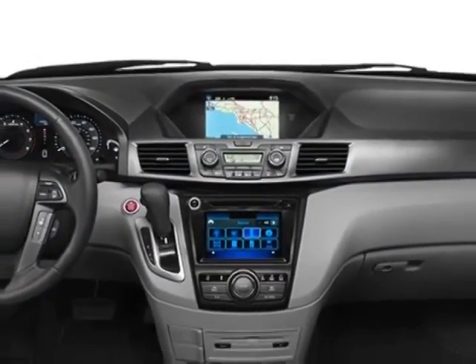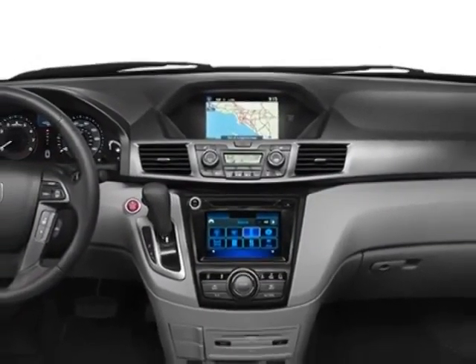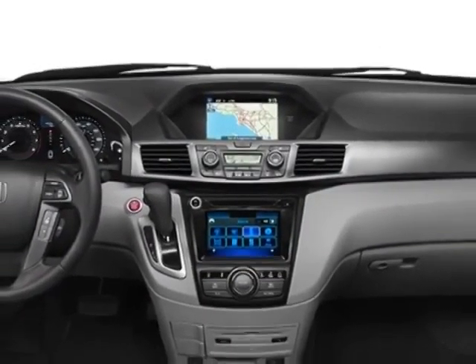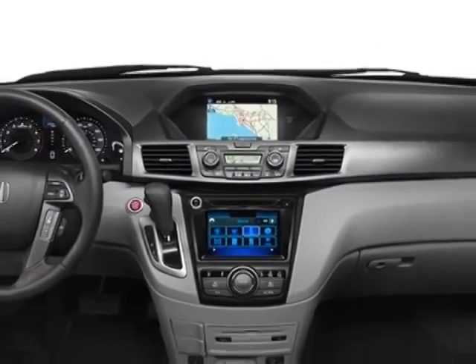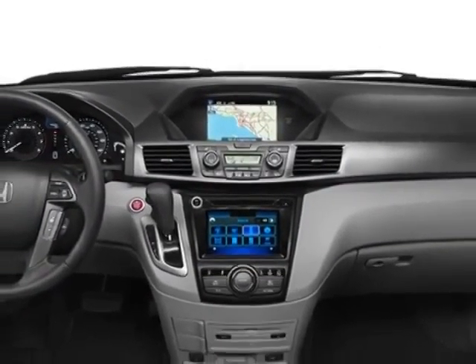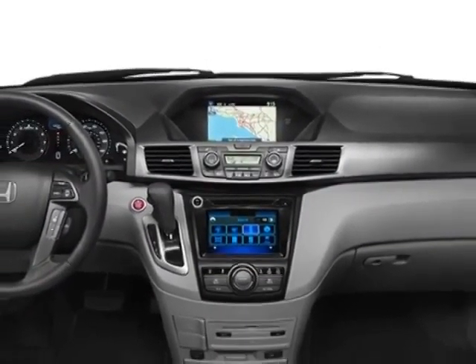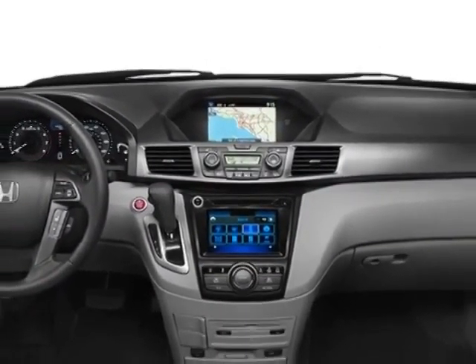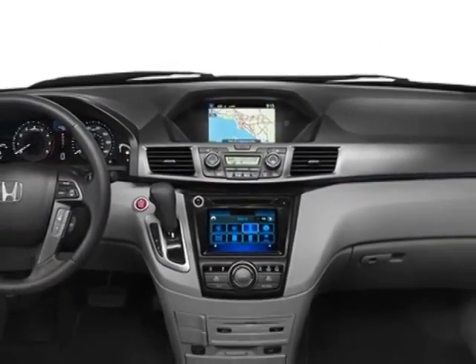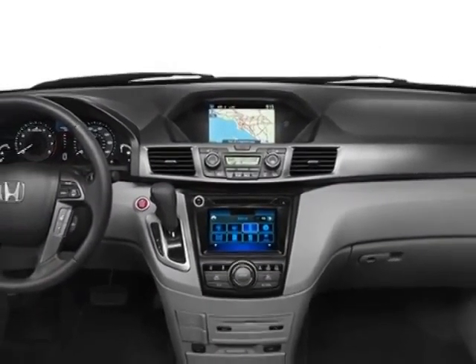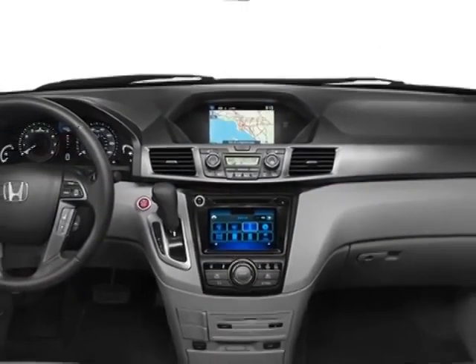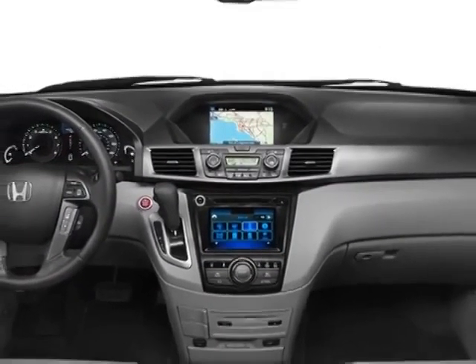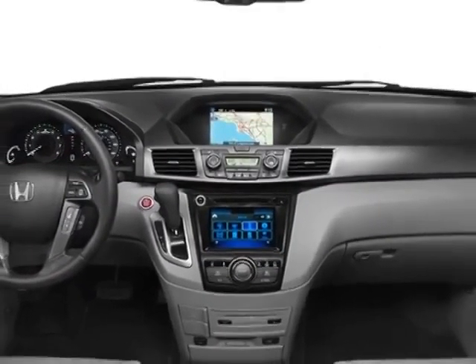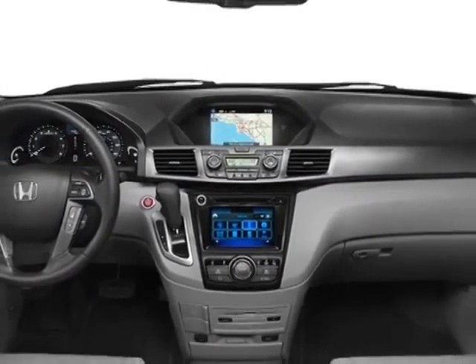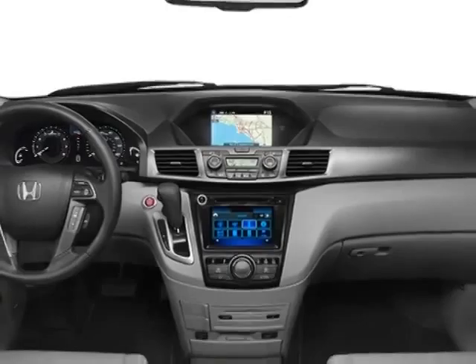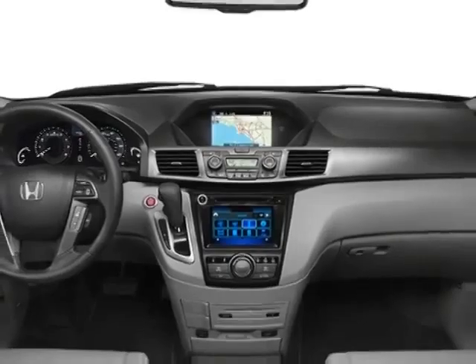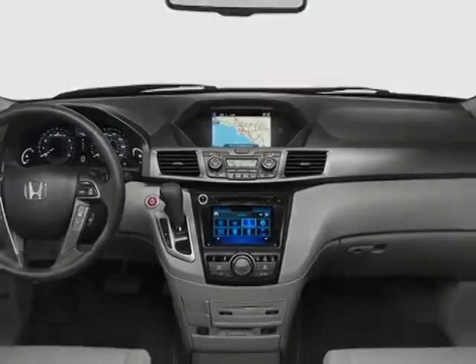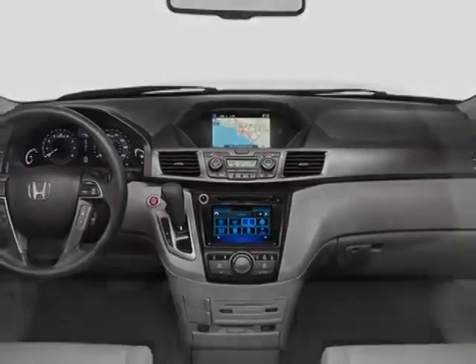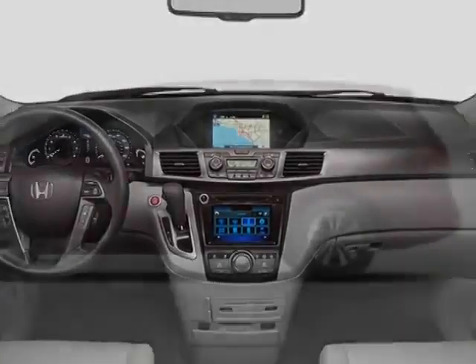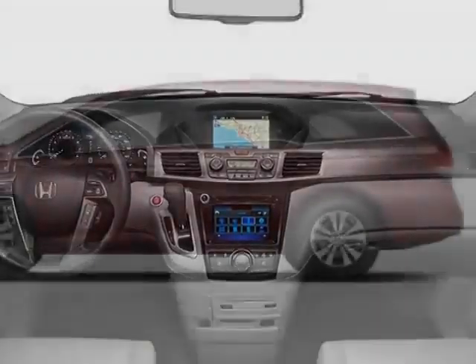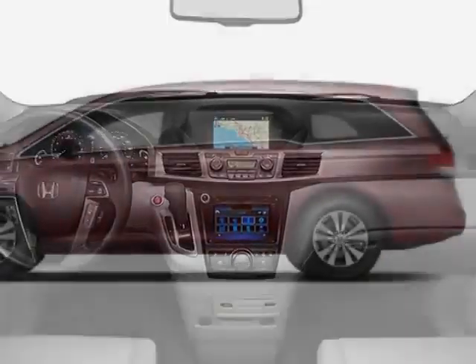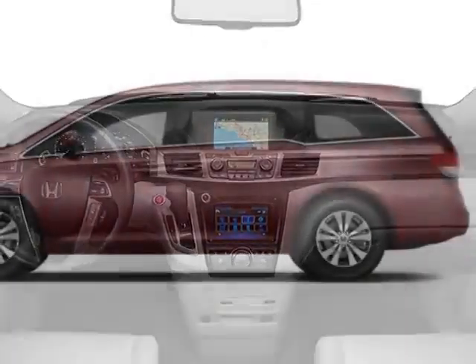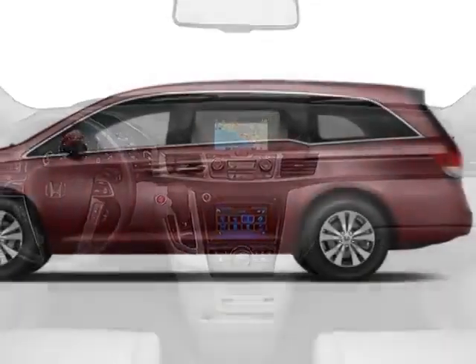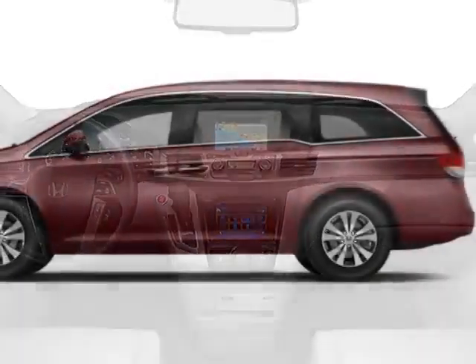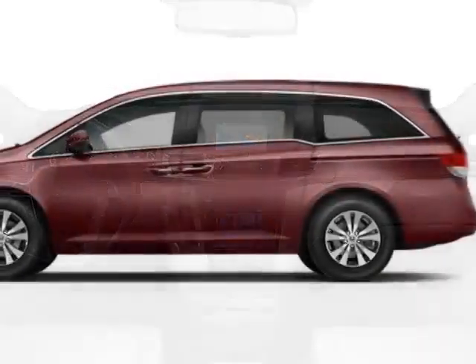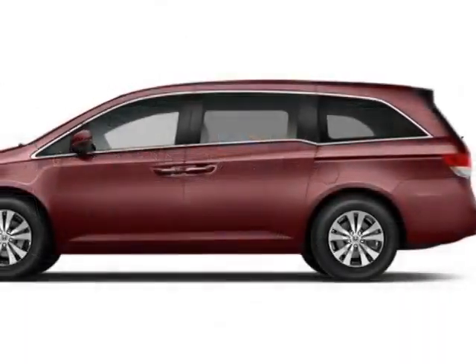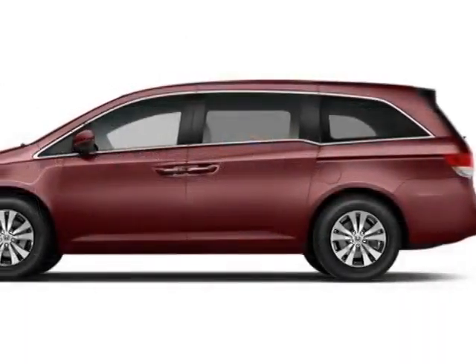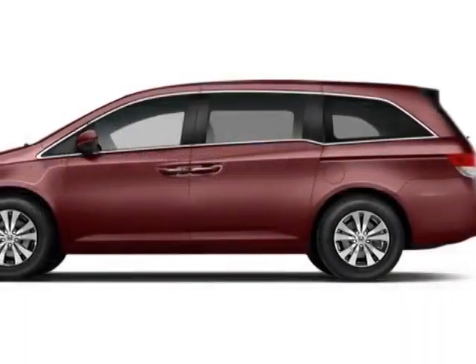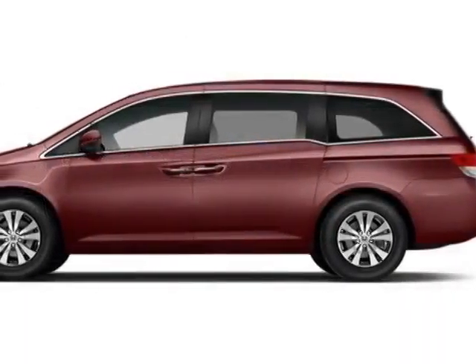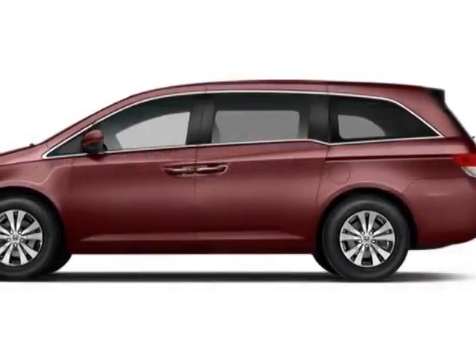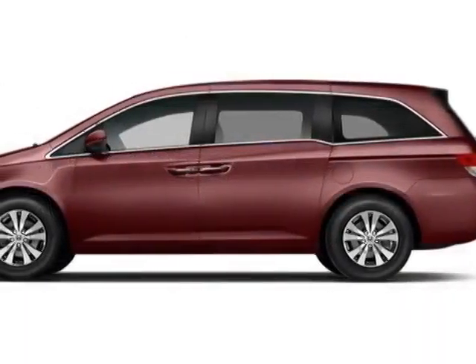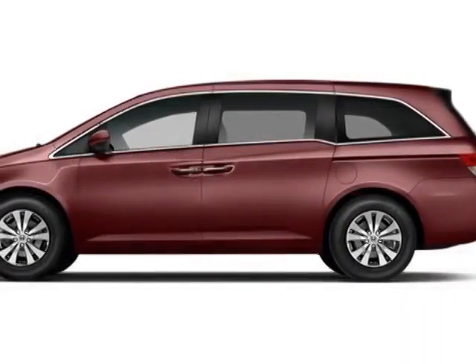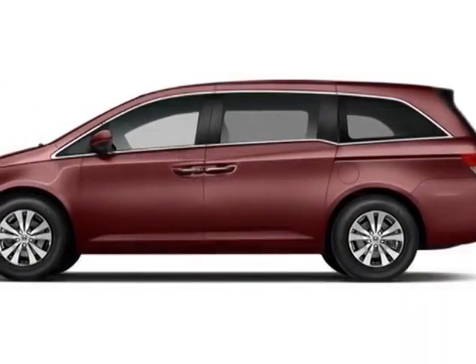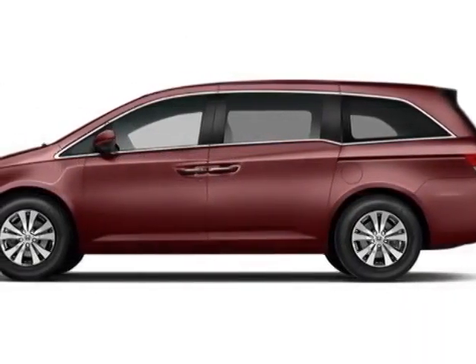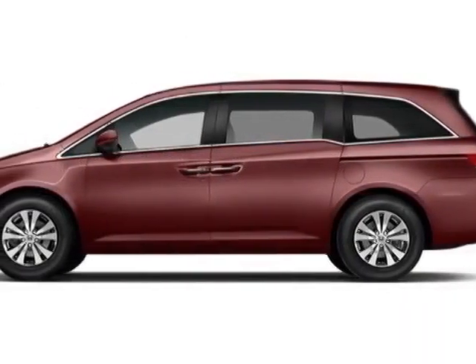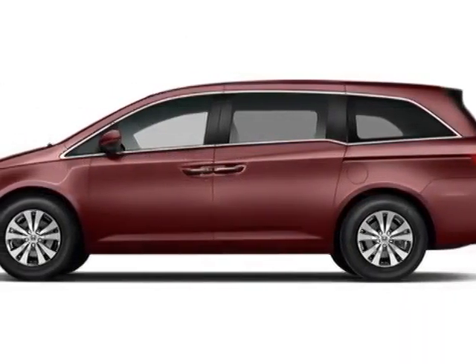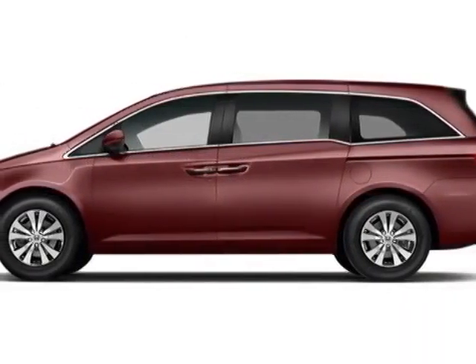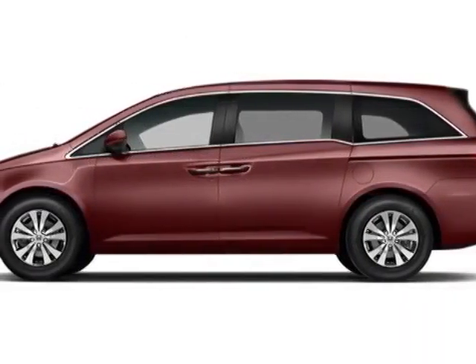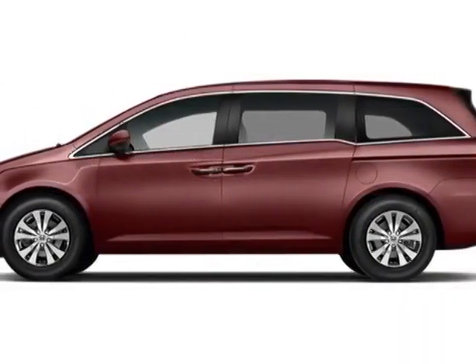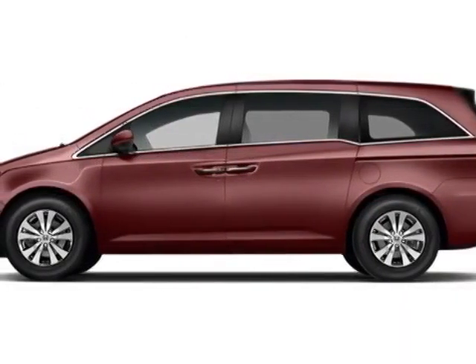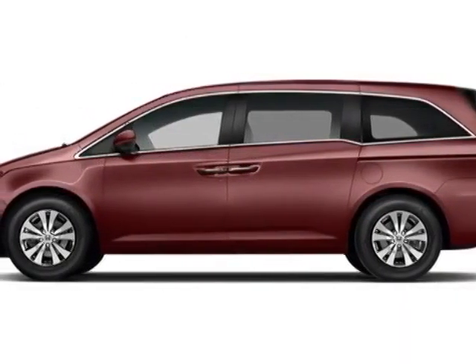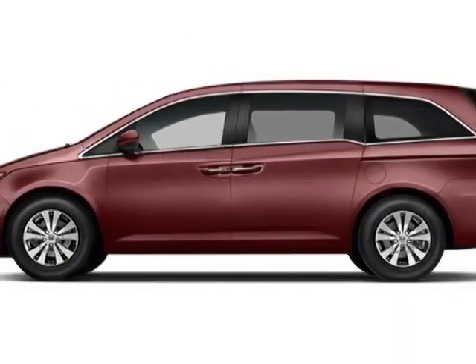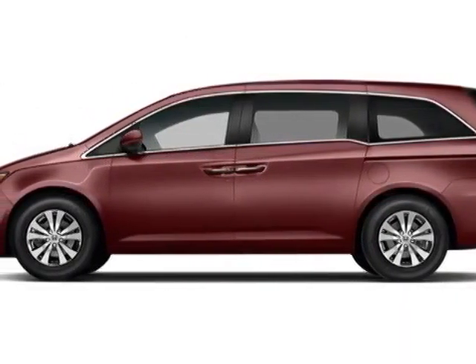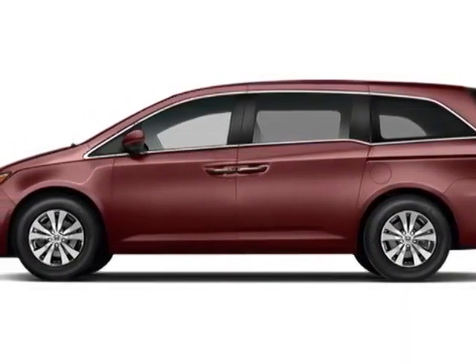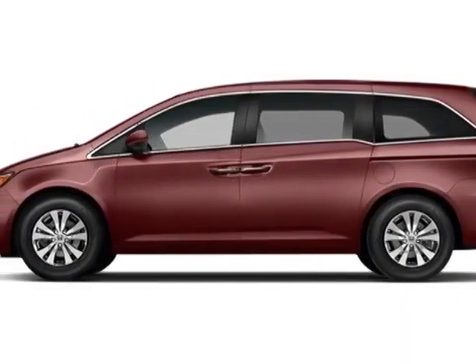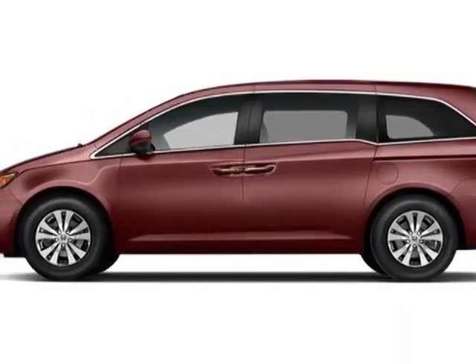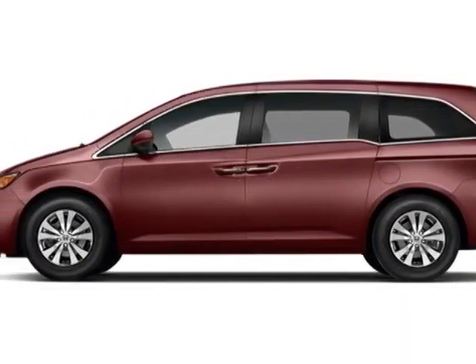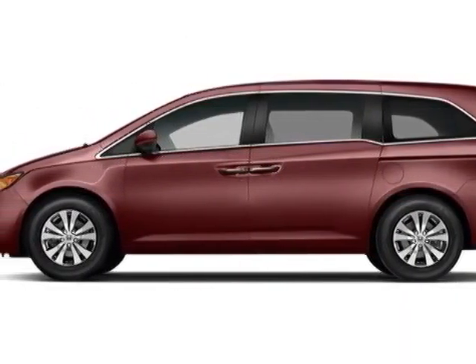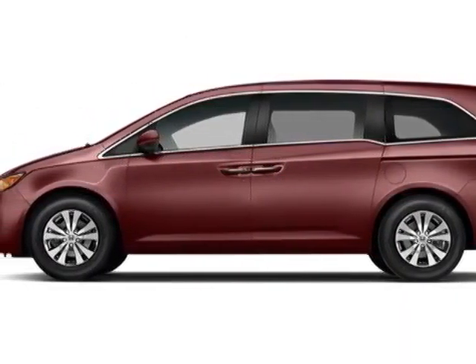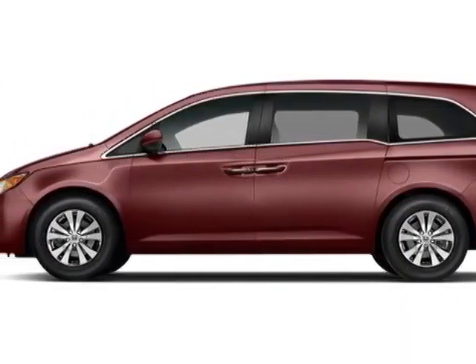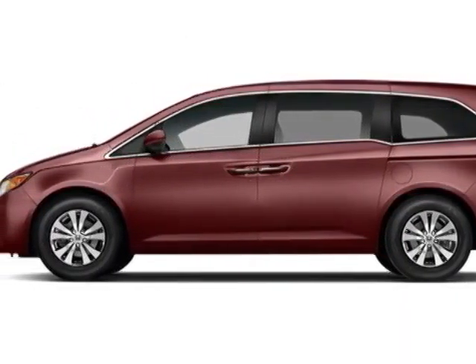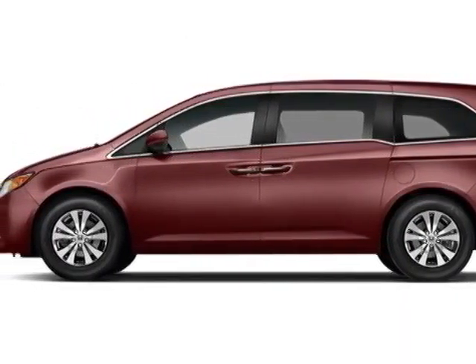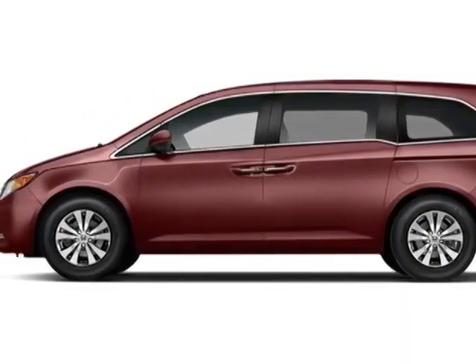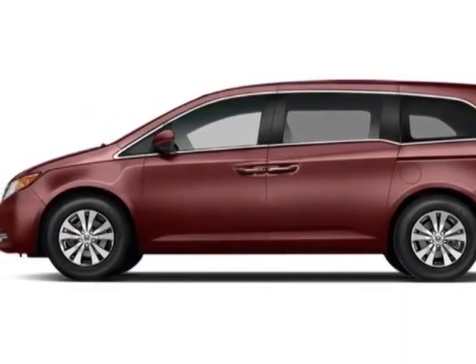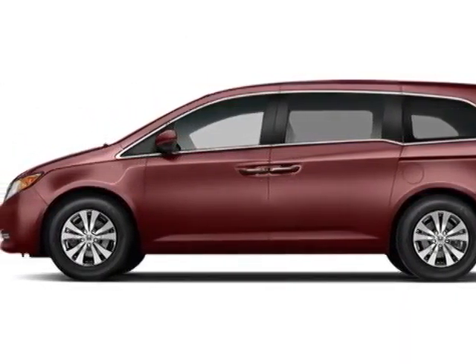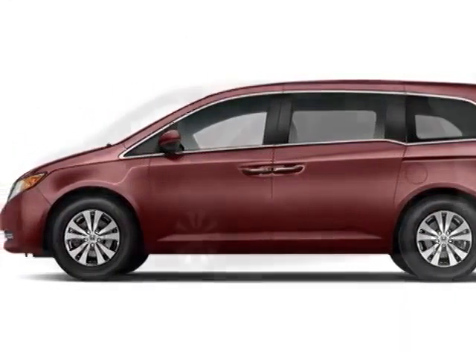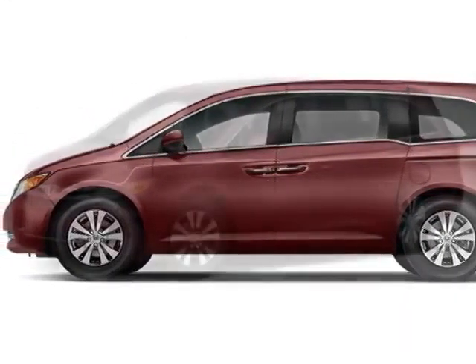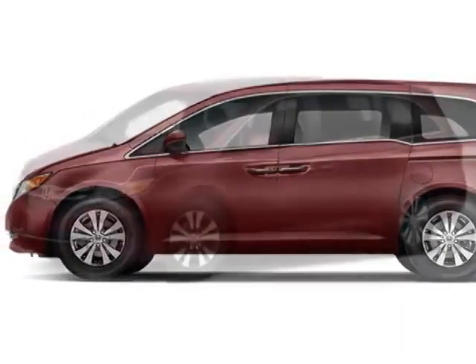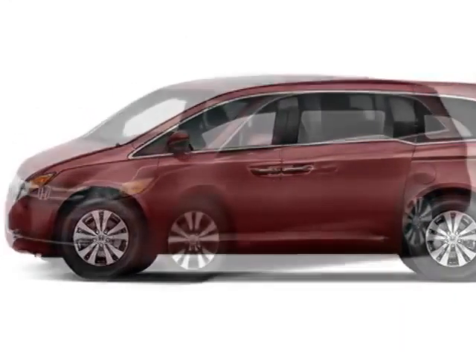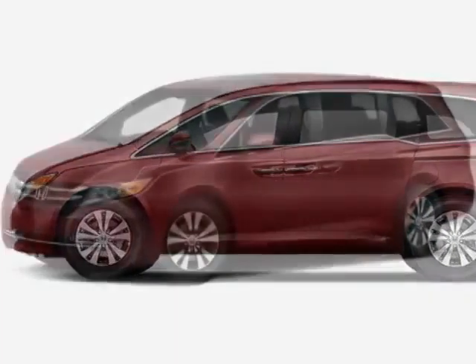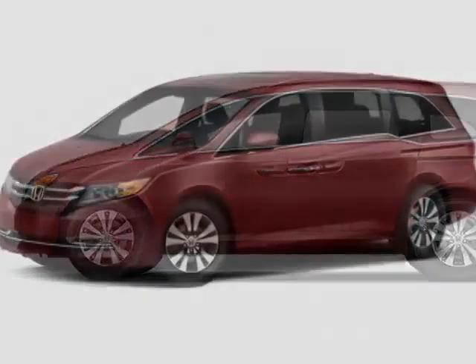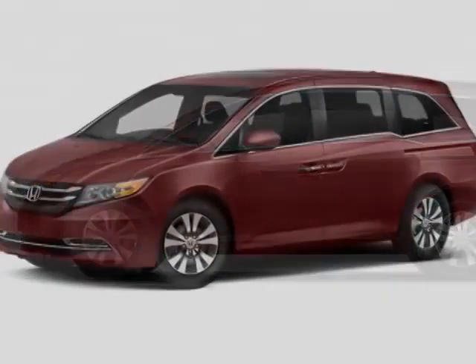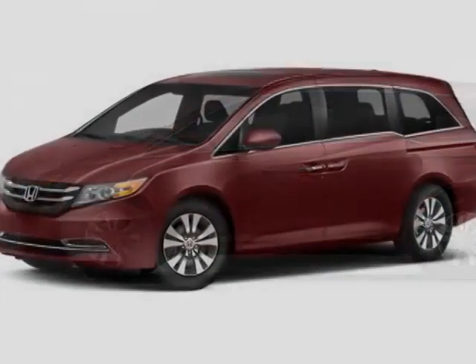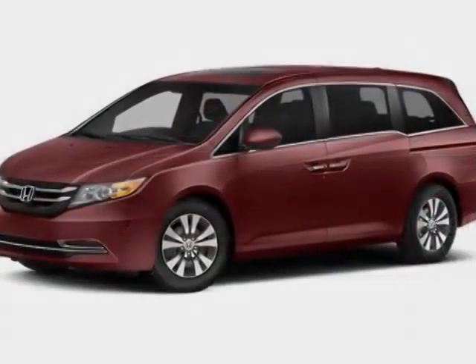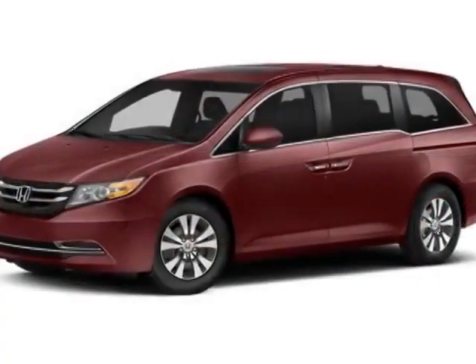This Odyssey boasts a 3.5 liter engine and has a 6-speed automatic transmission.